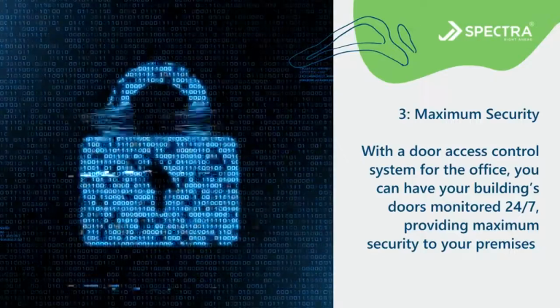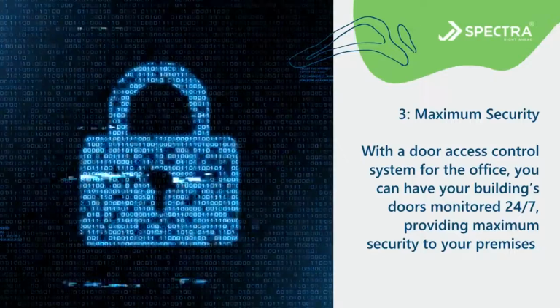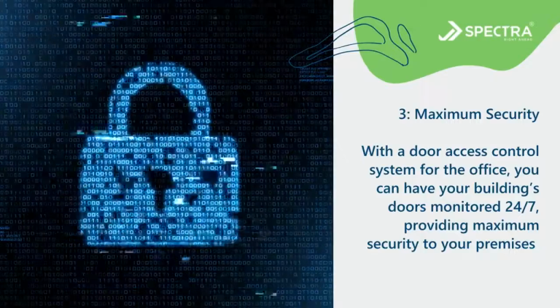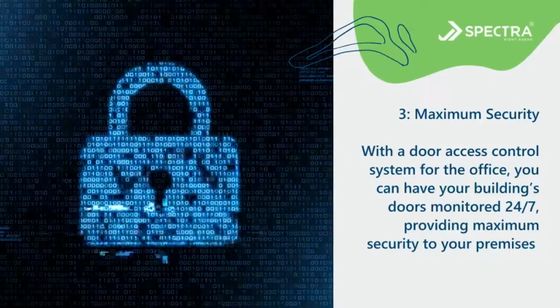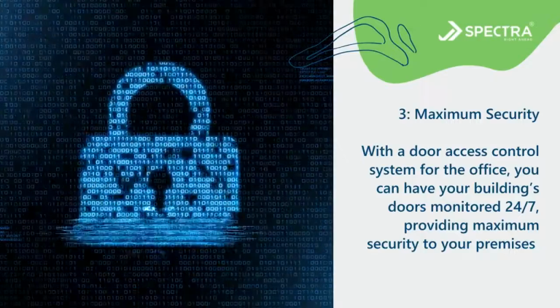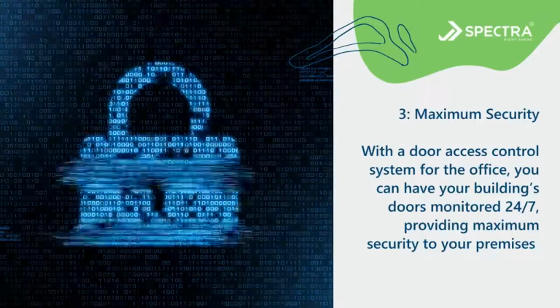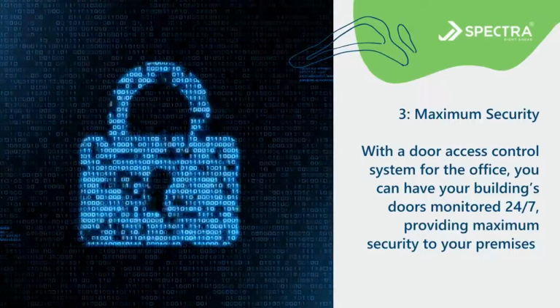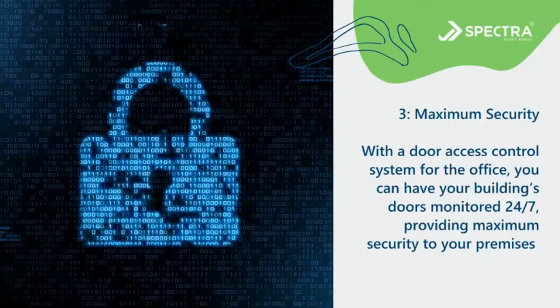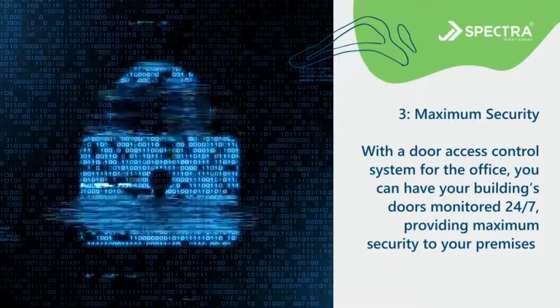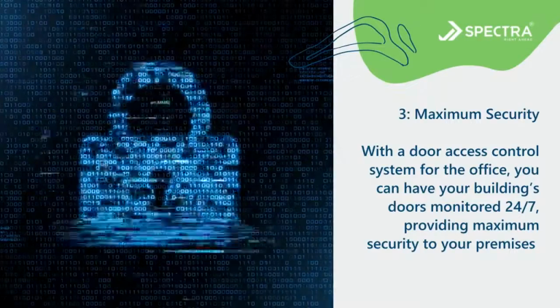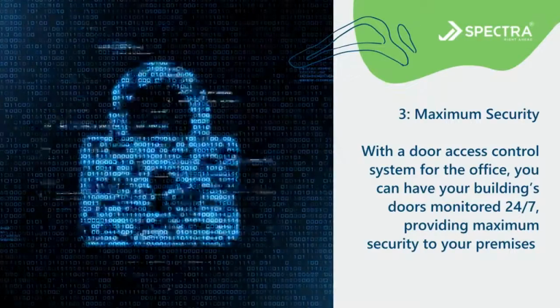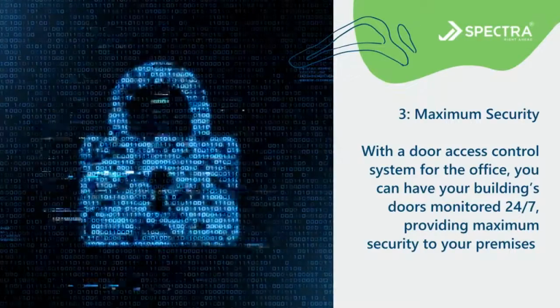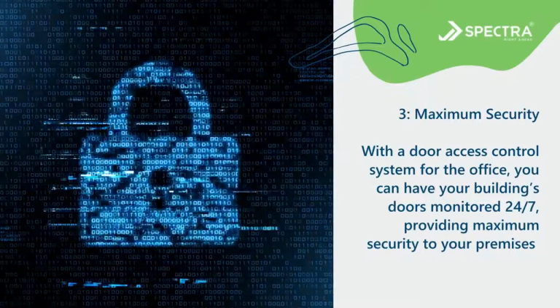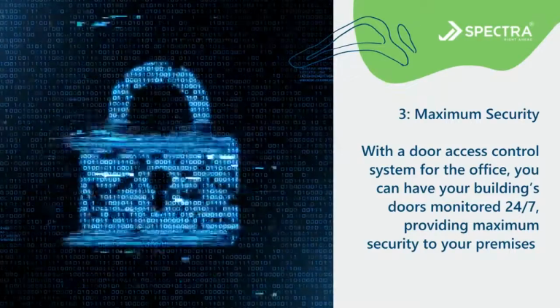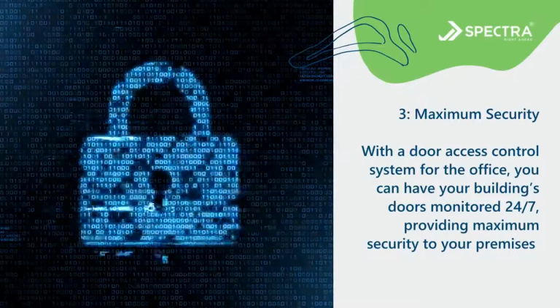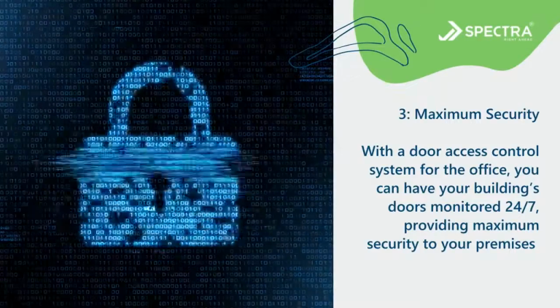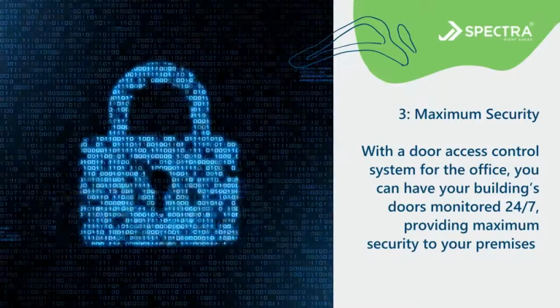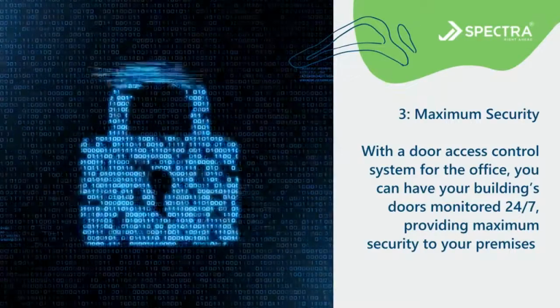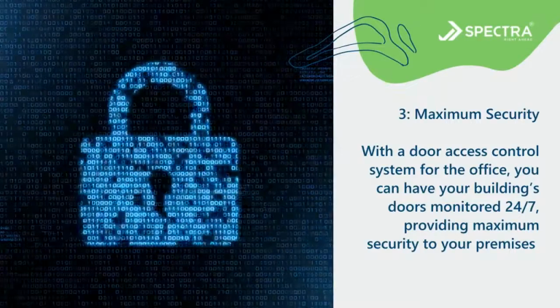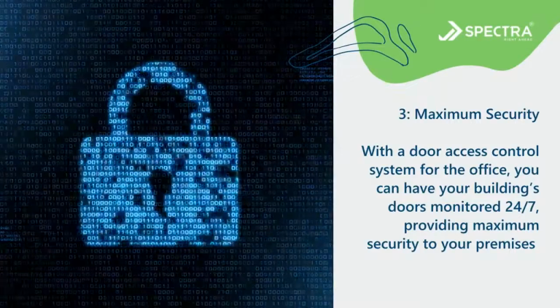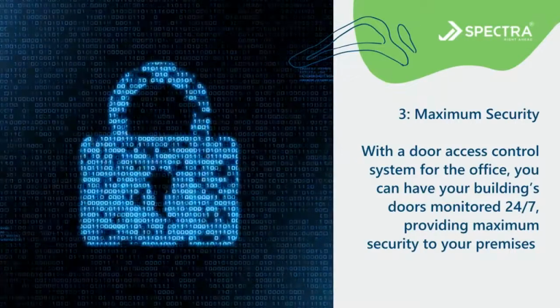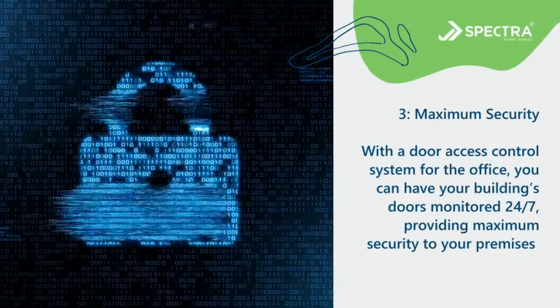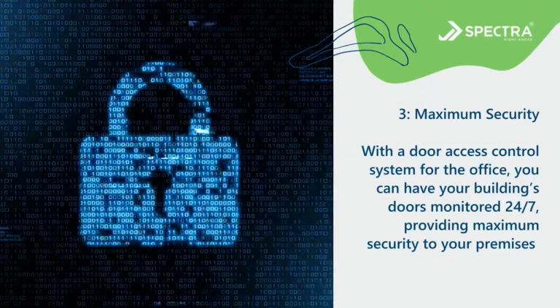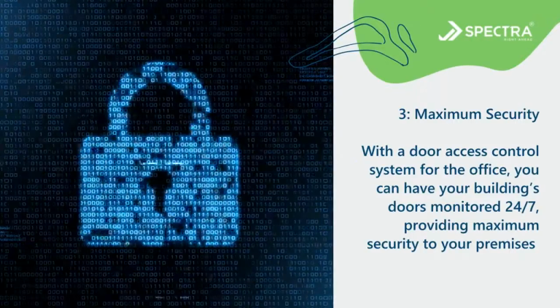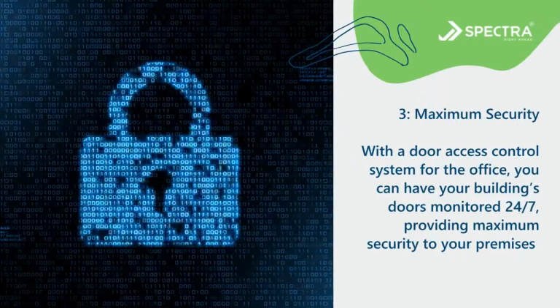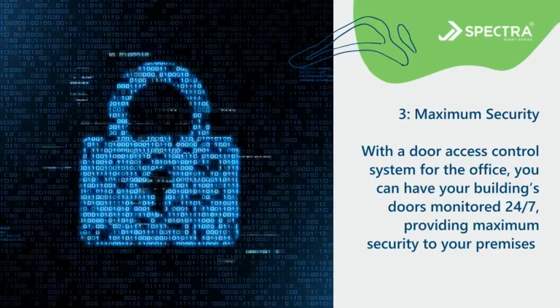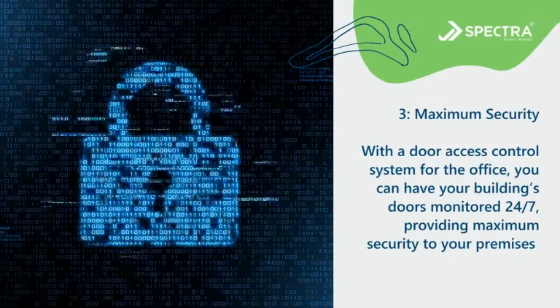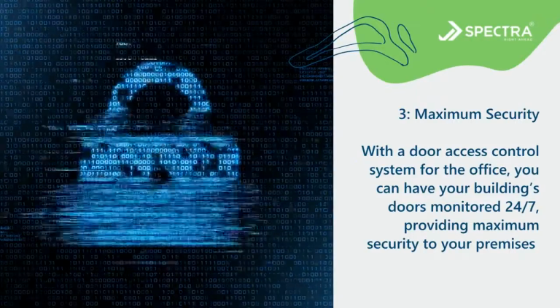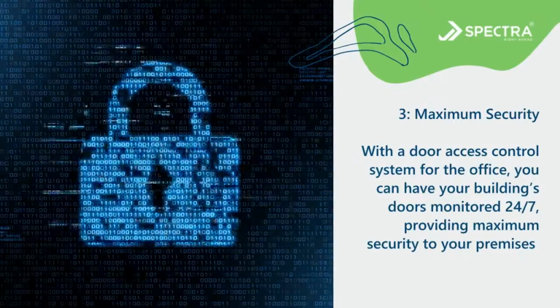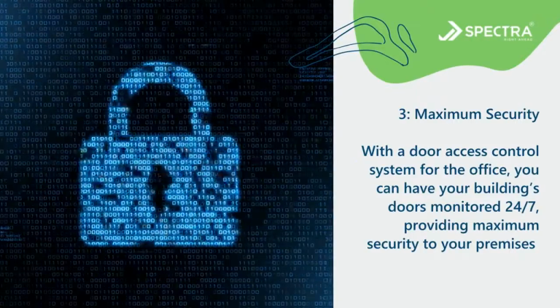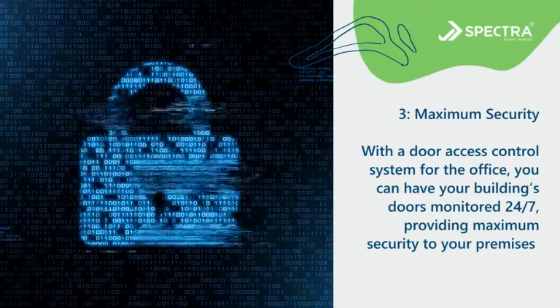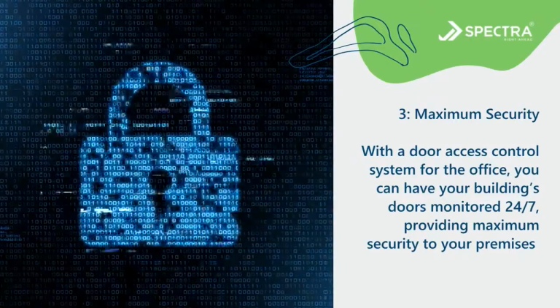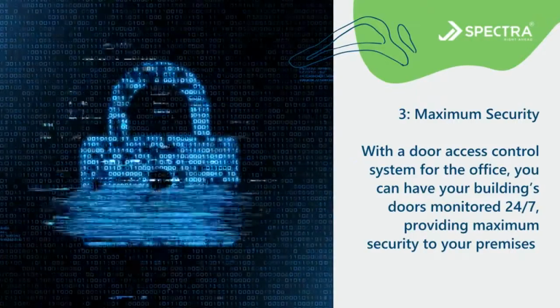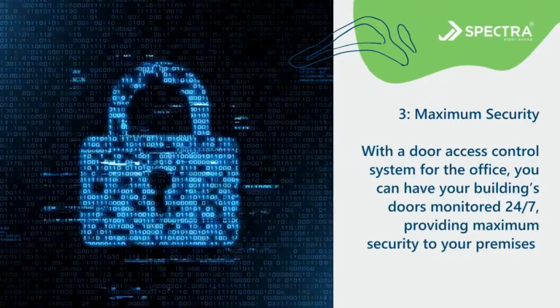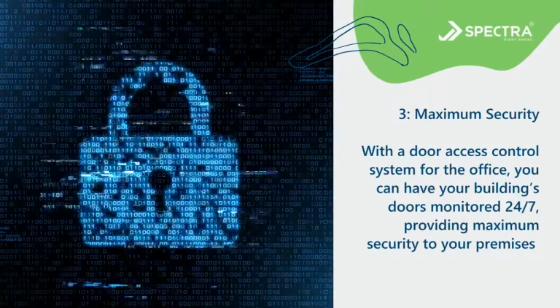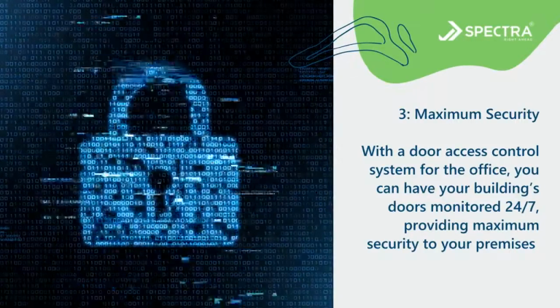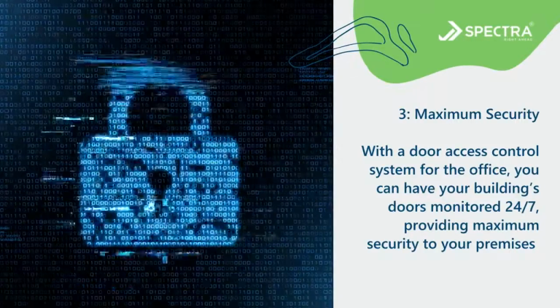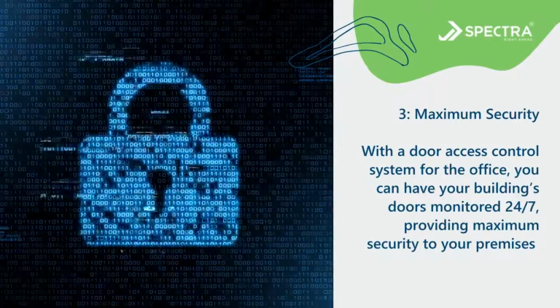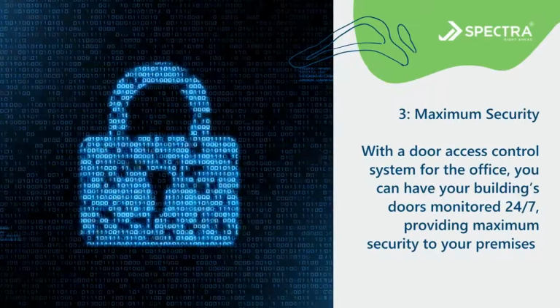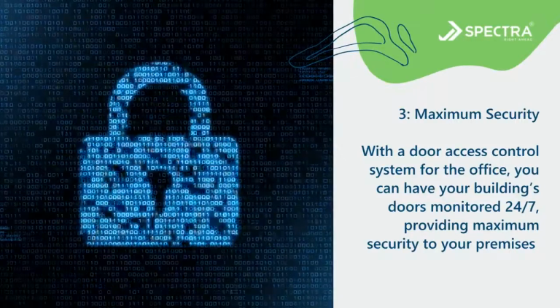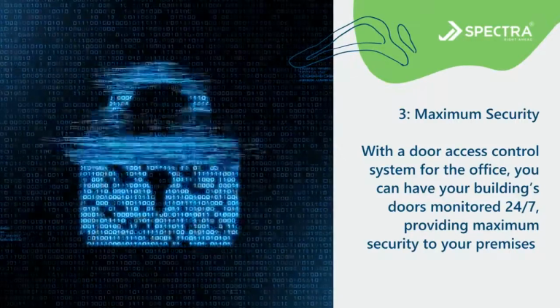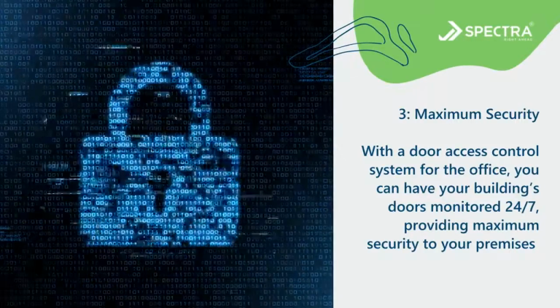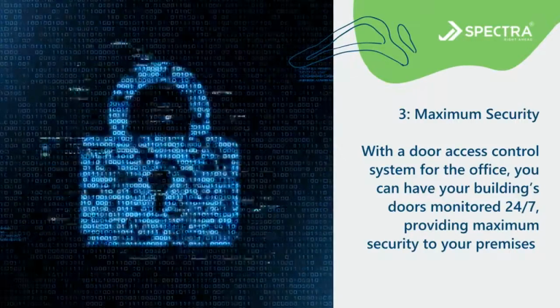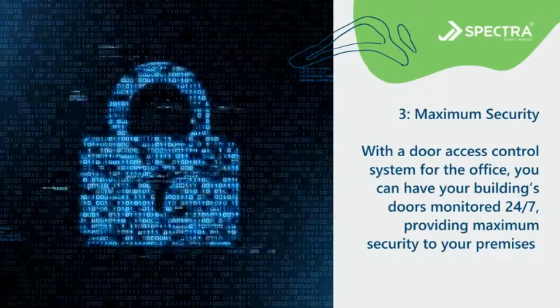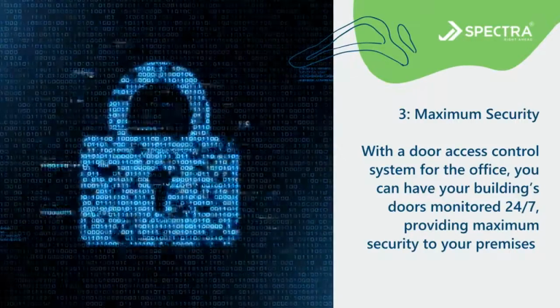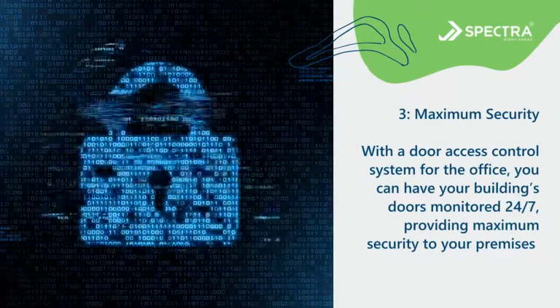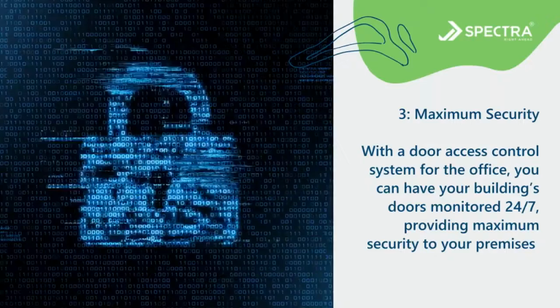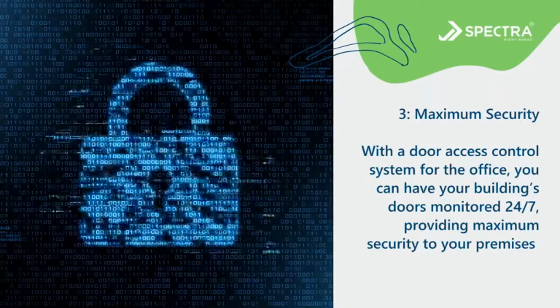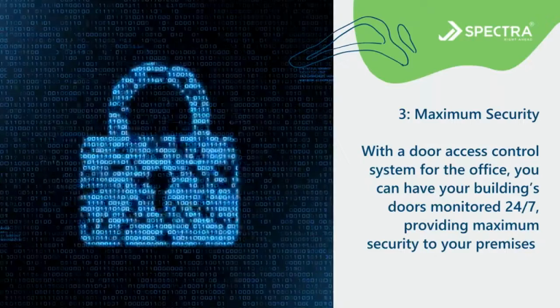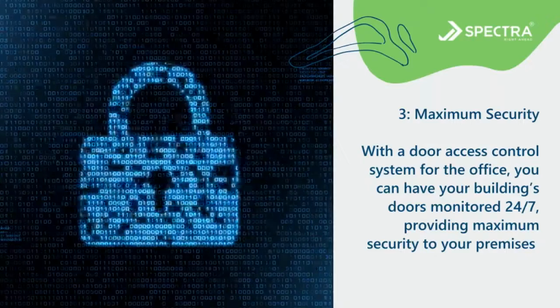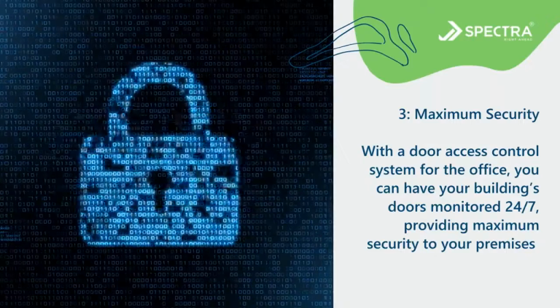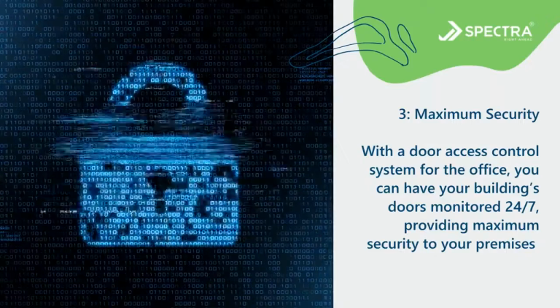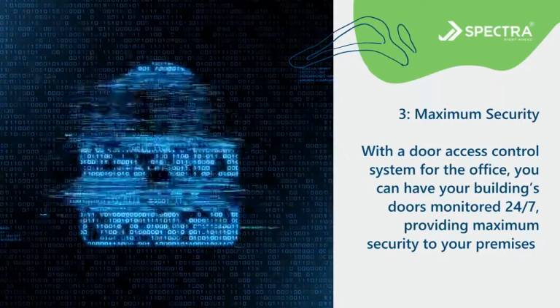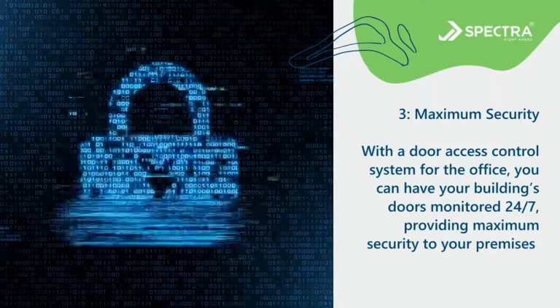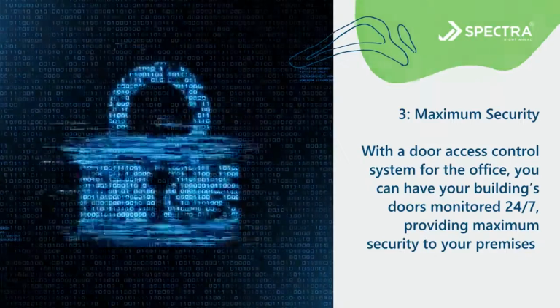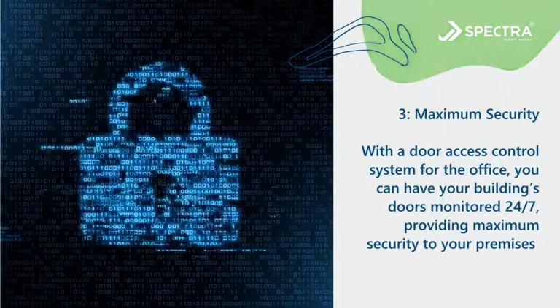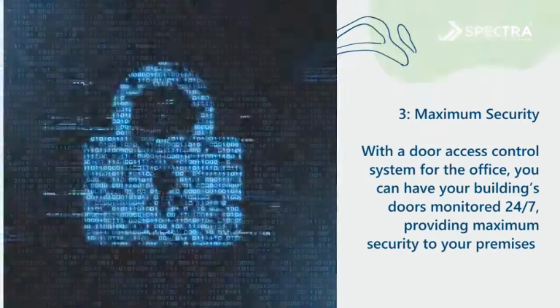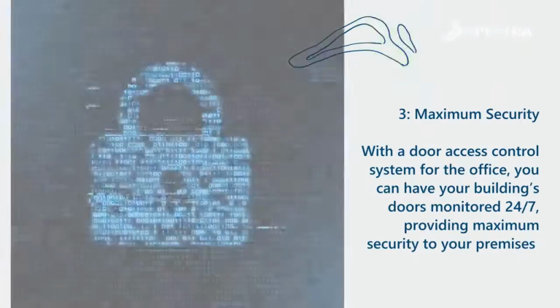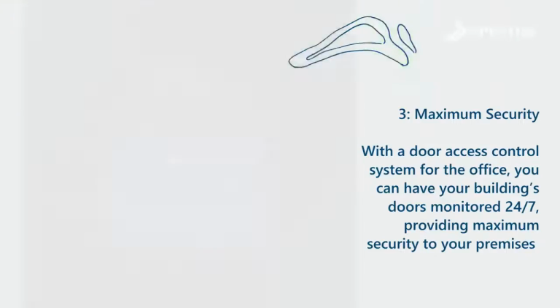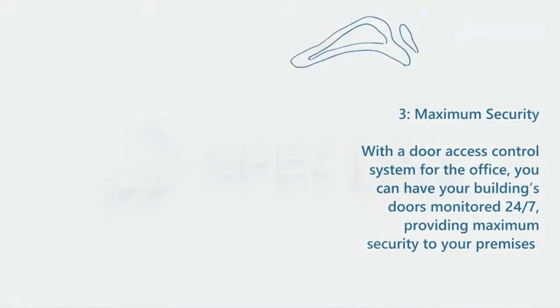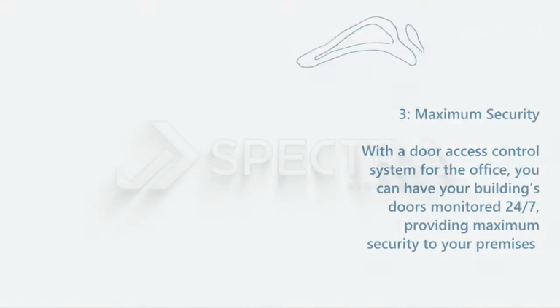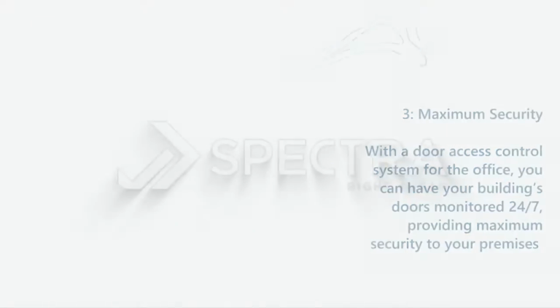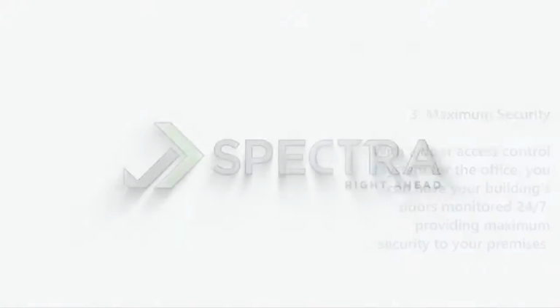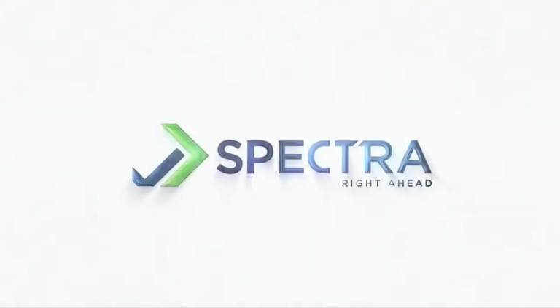Number three: maximum security. With a door access control system for the office, you can have your building's doors monitored 24/7, providing maximum security to your premises.